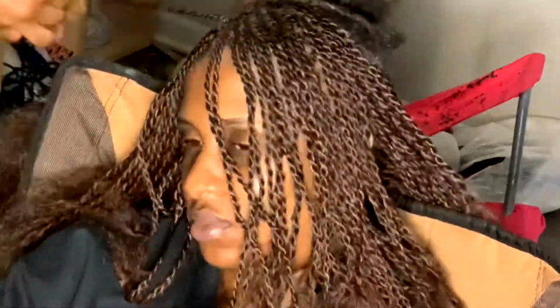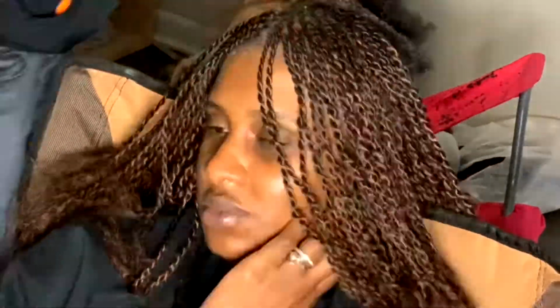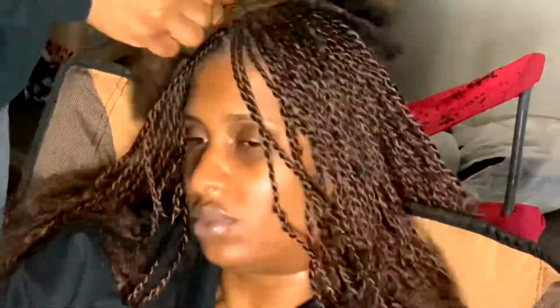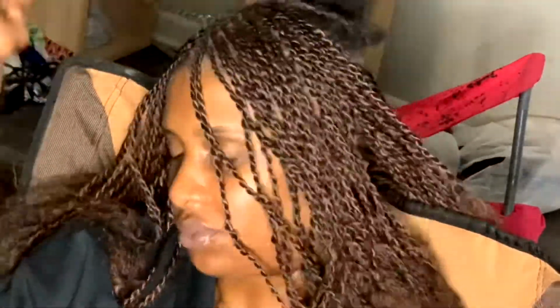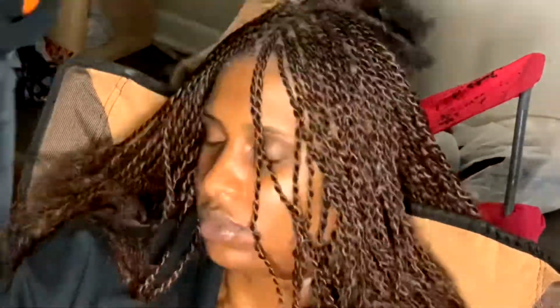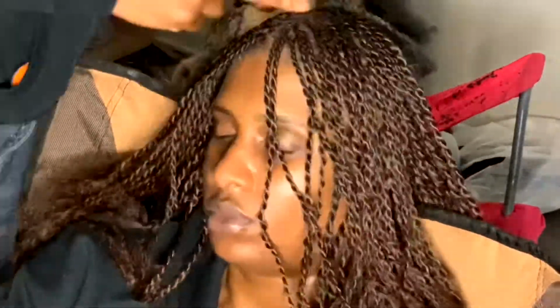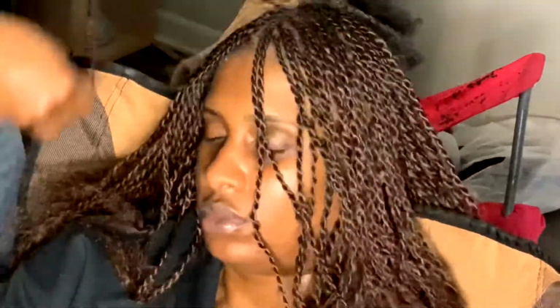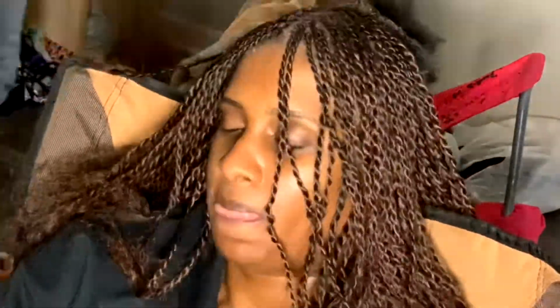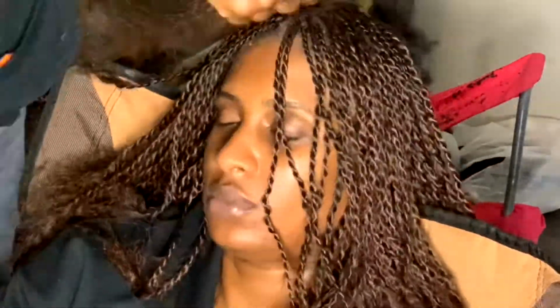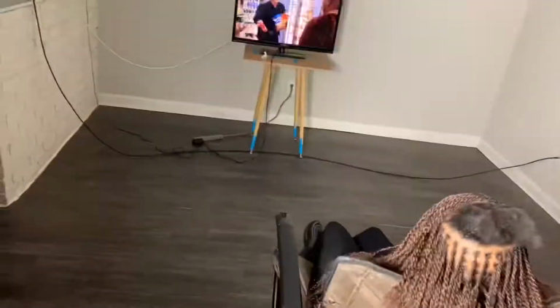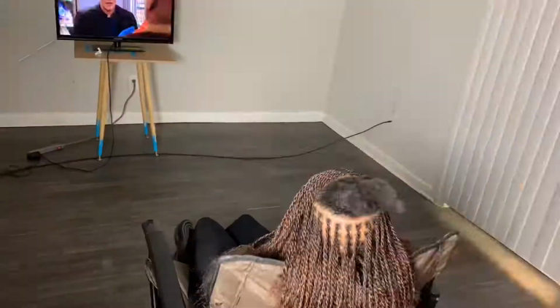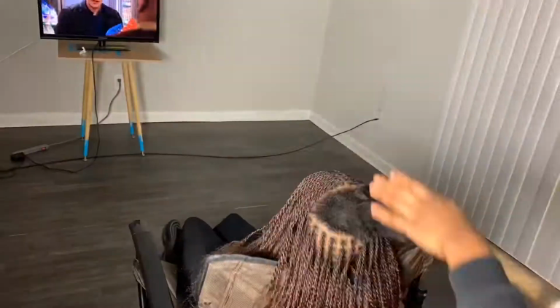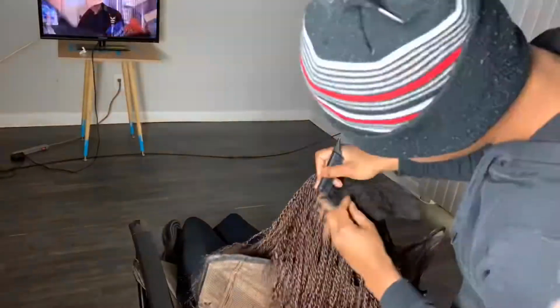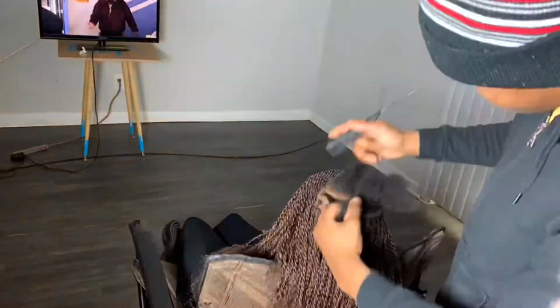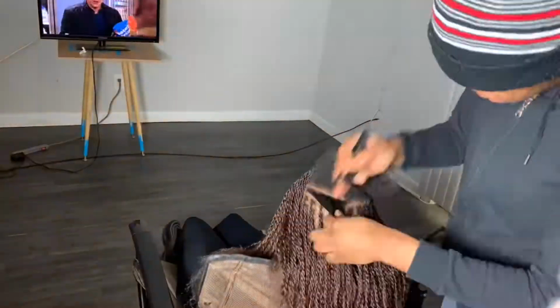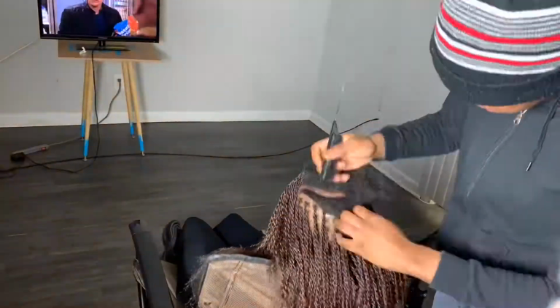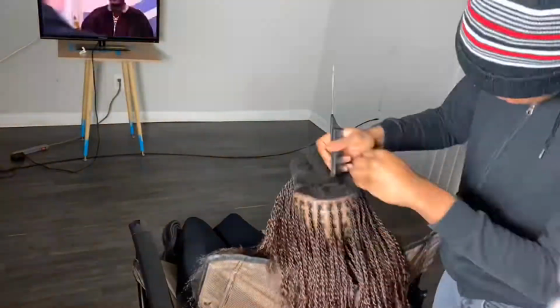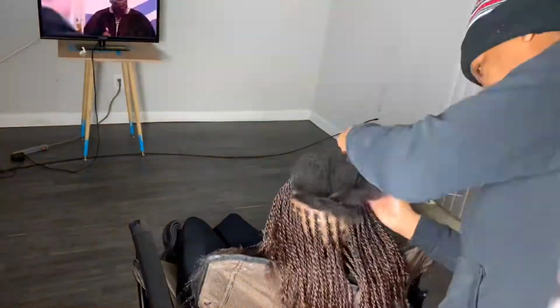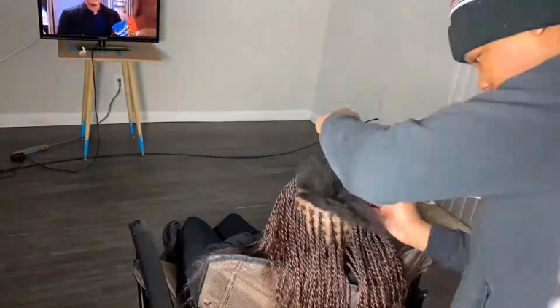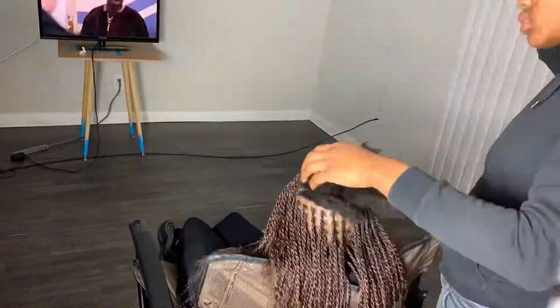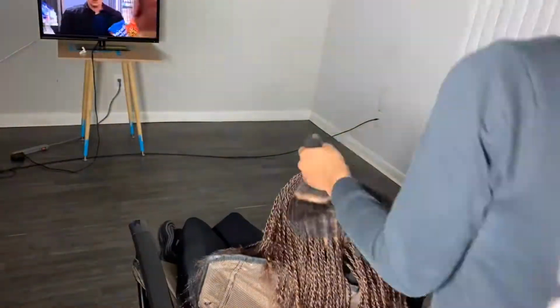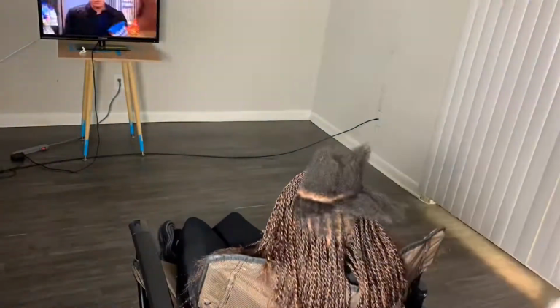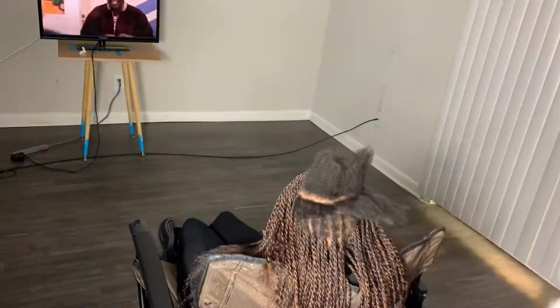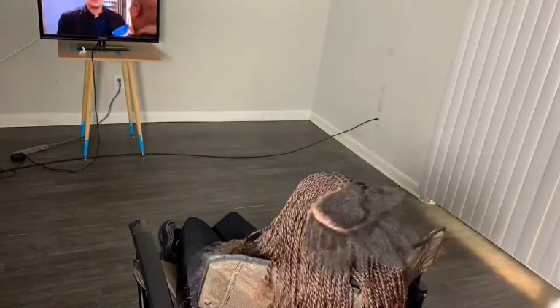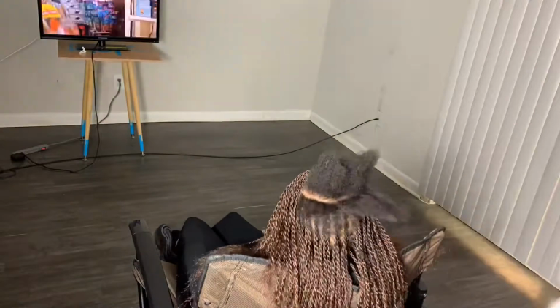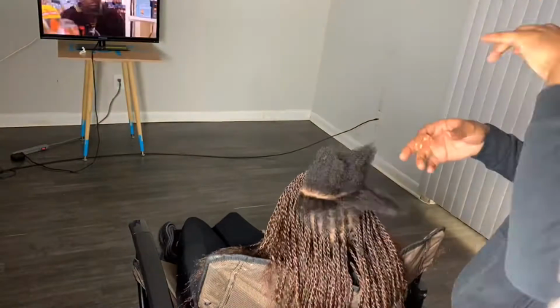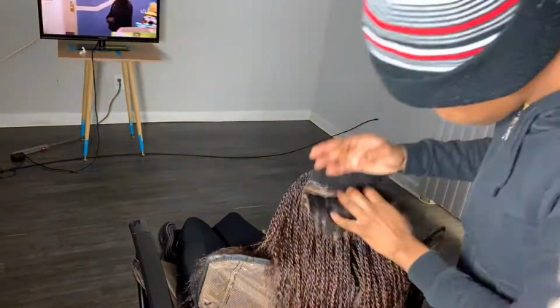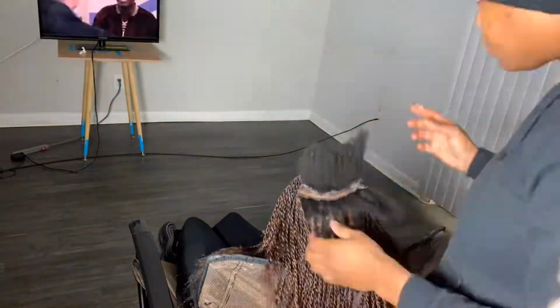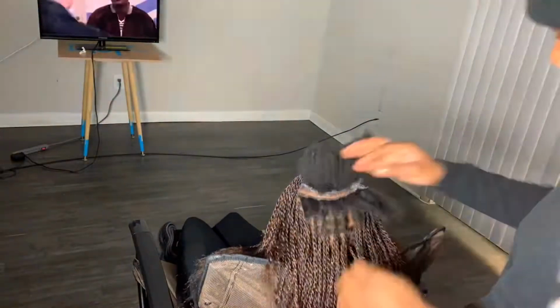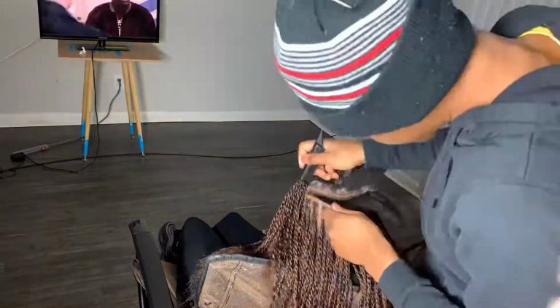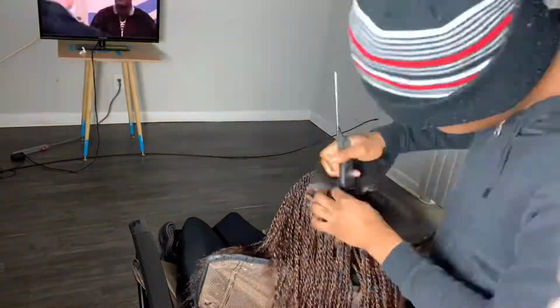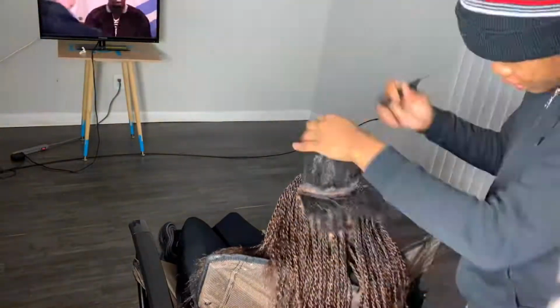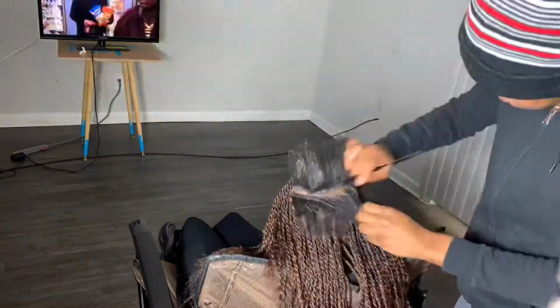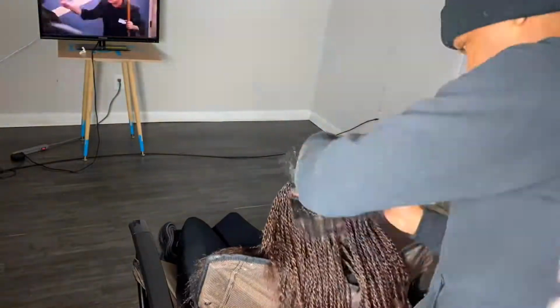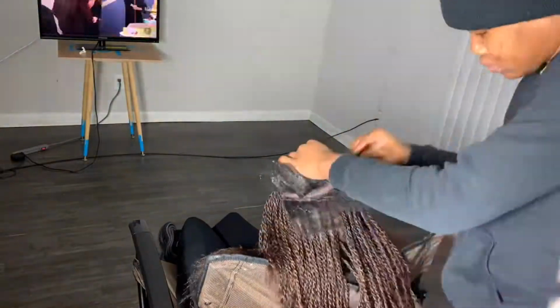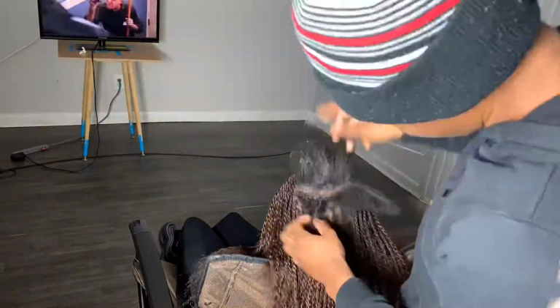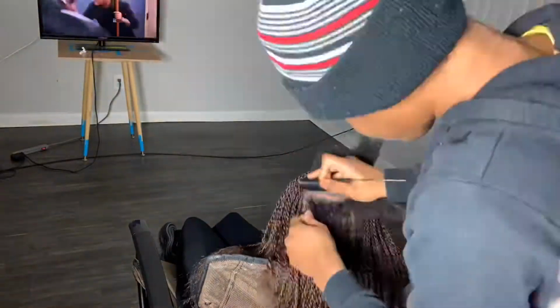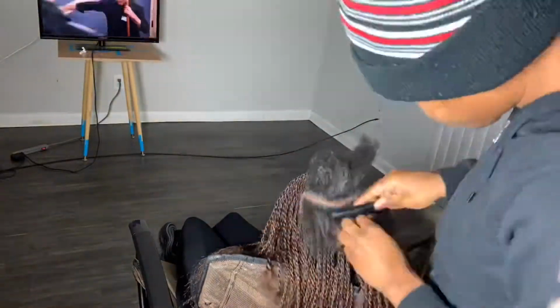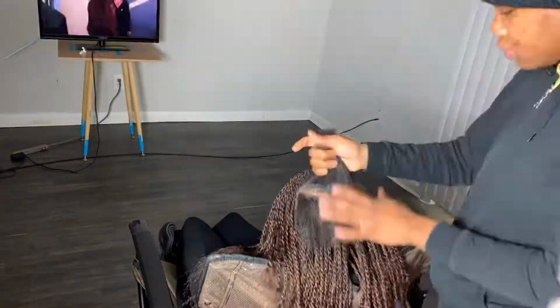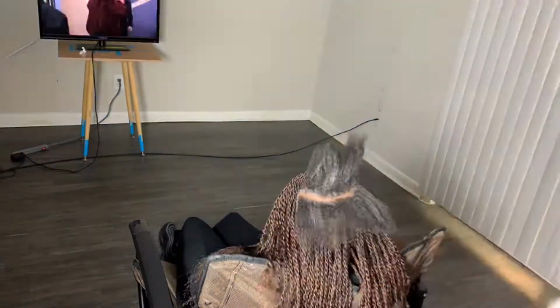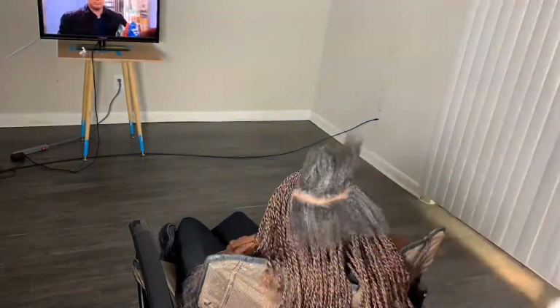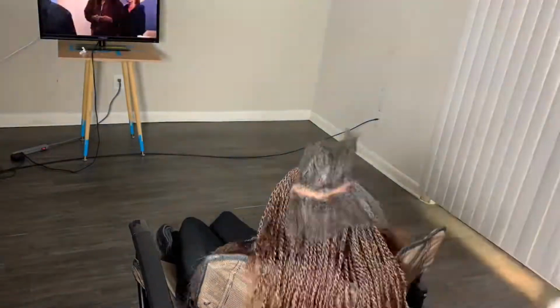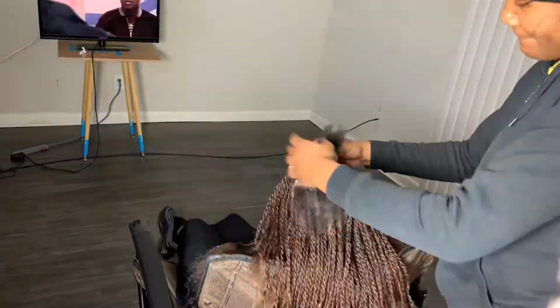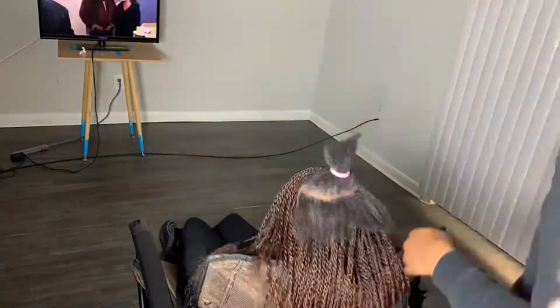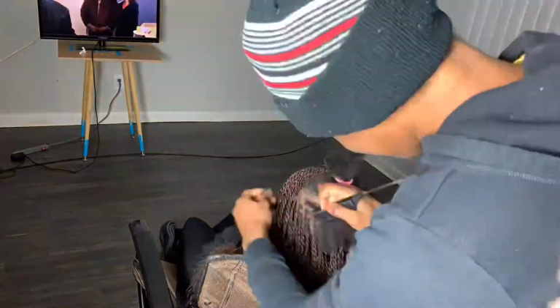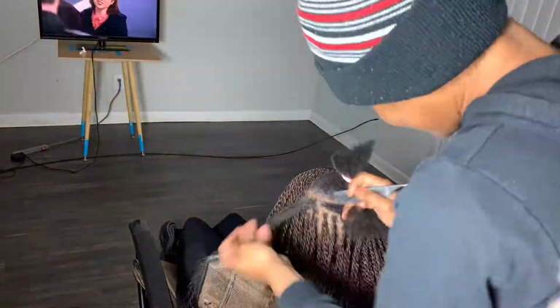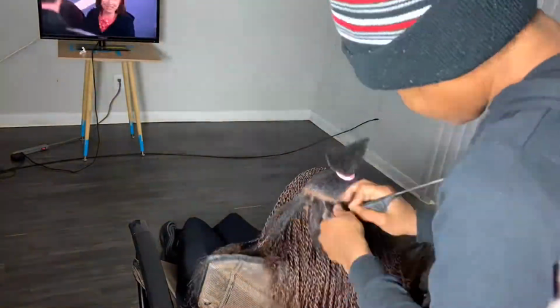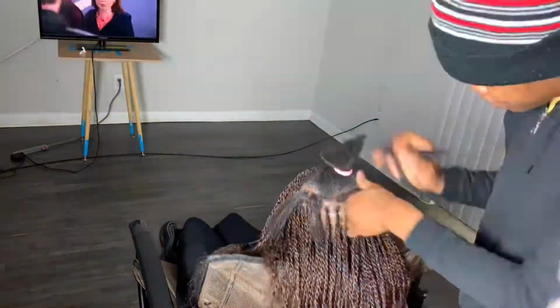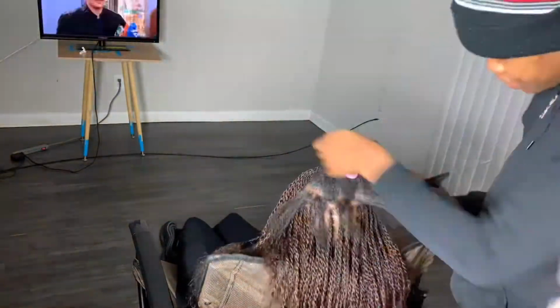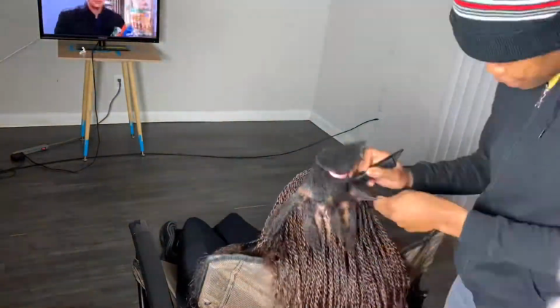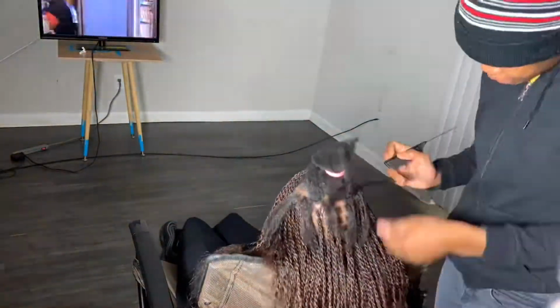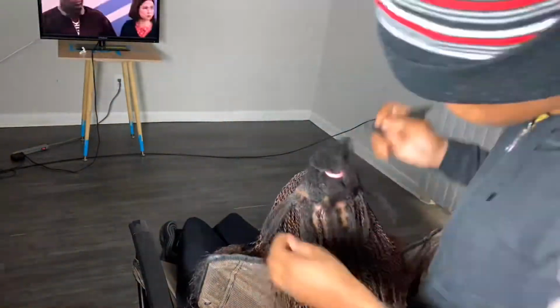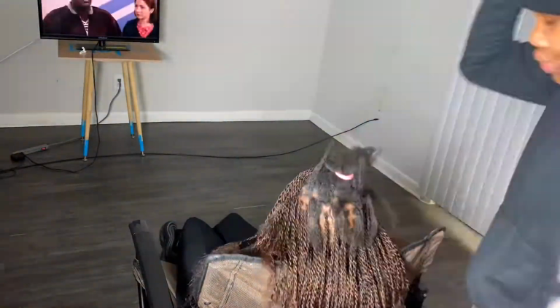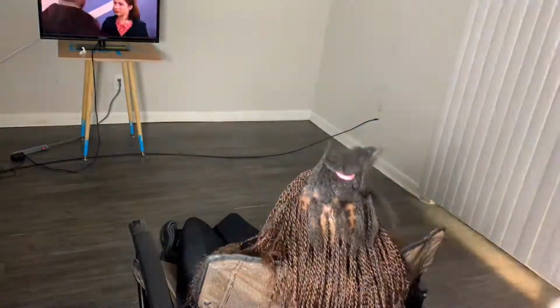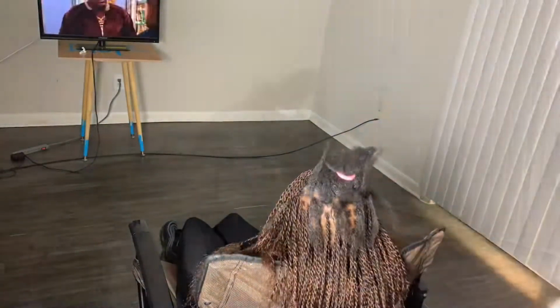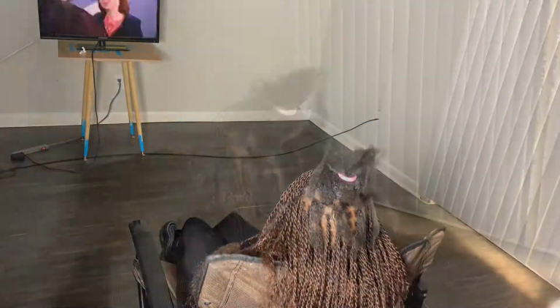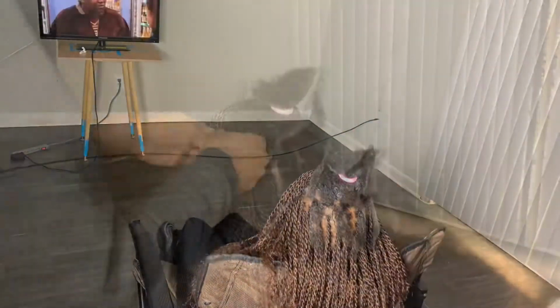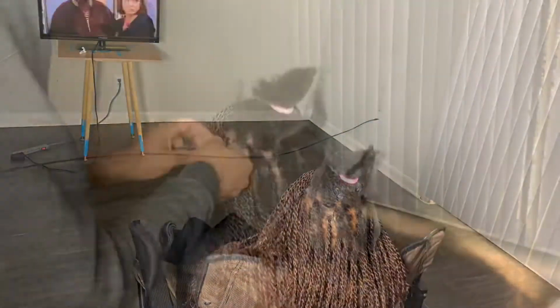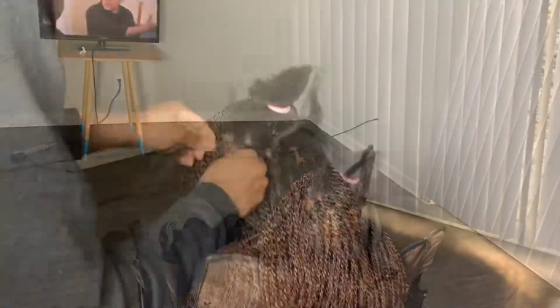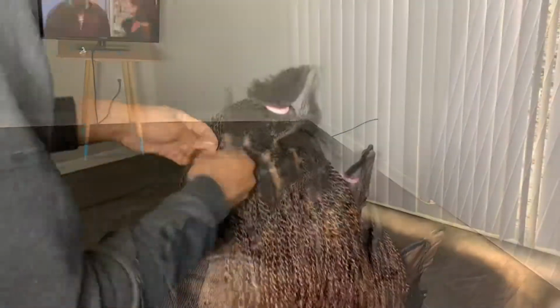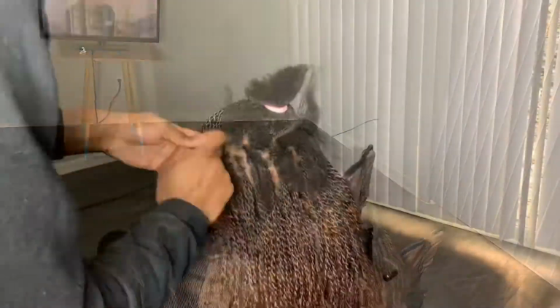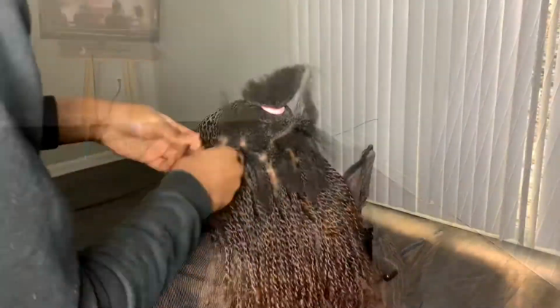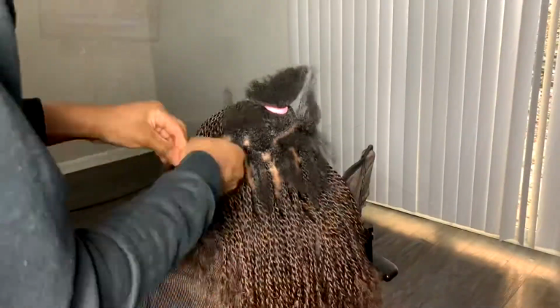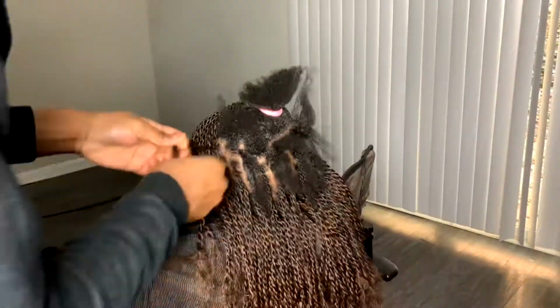Now we're in the back and going to get started. I did my first row, applied shine jam — I do the same process, just different parting.